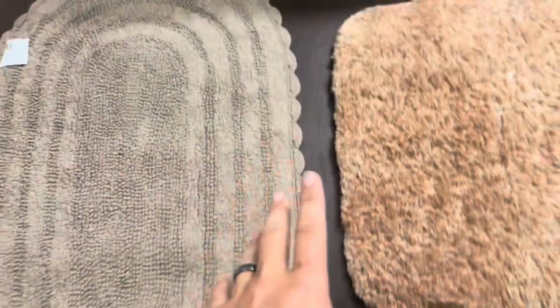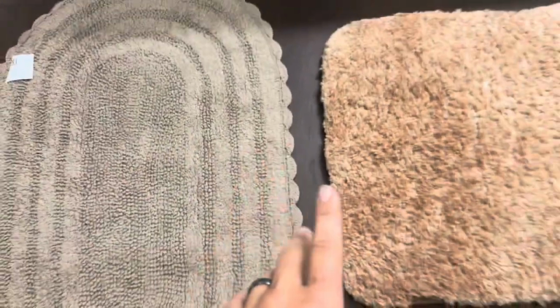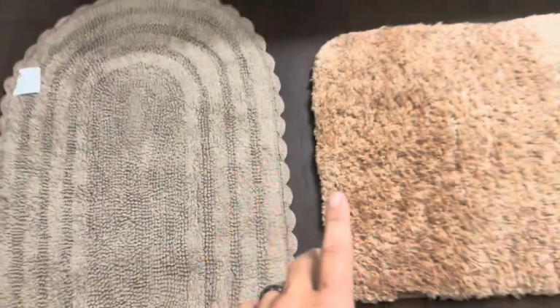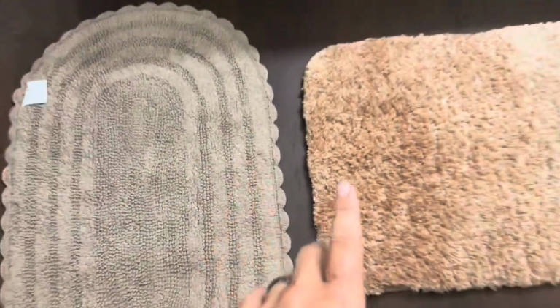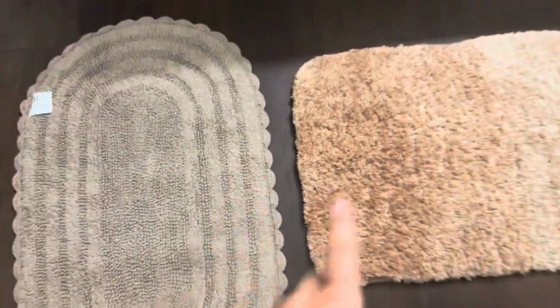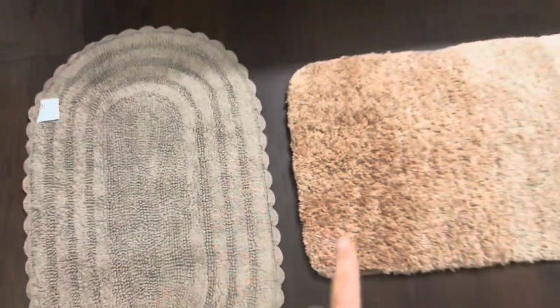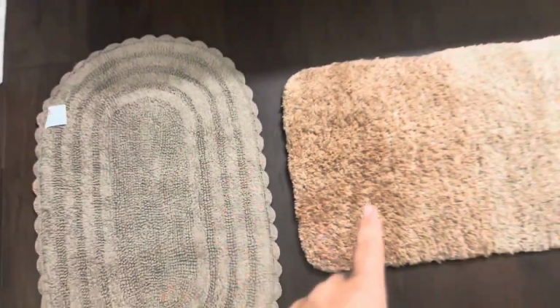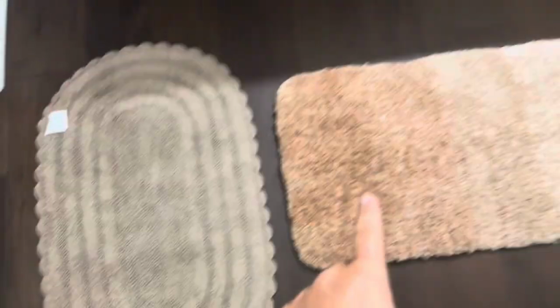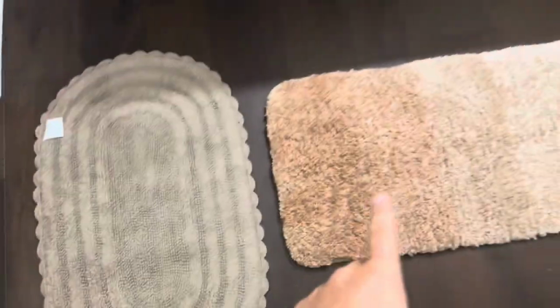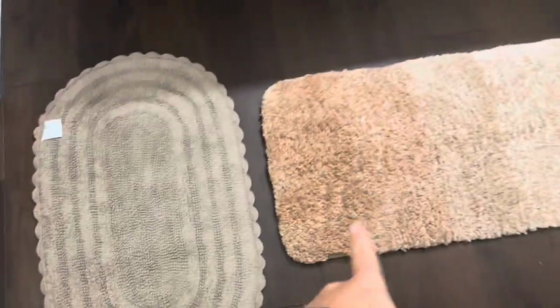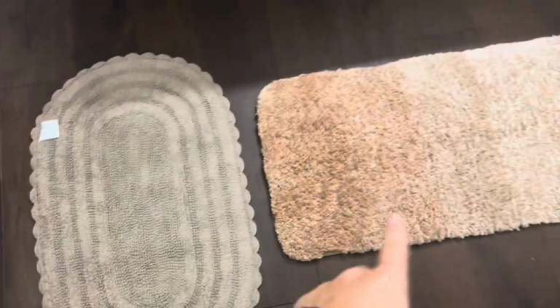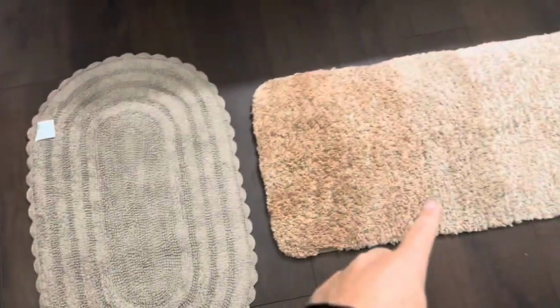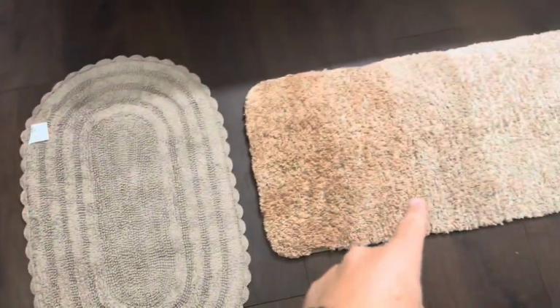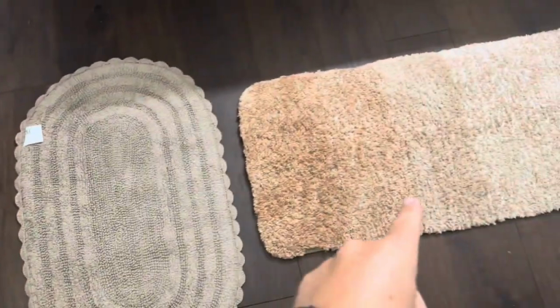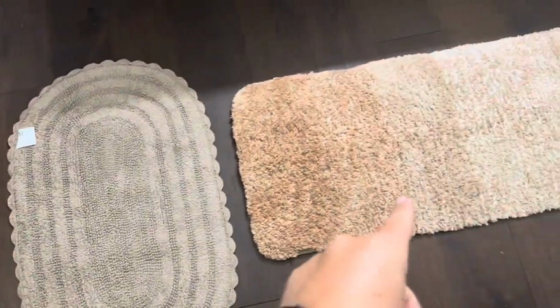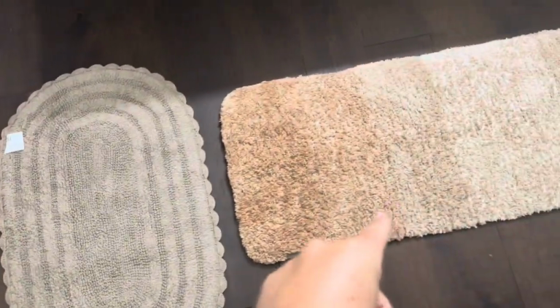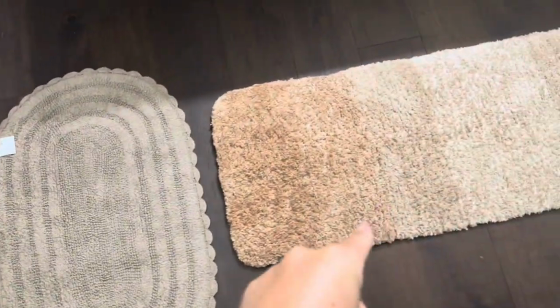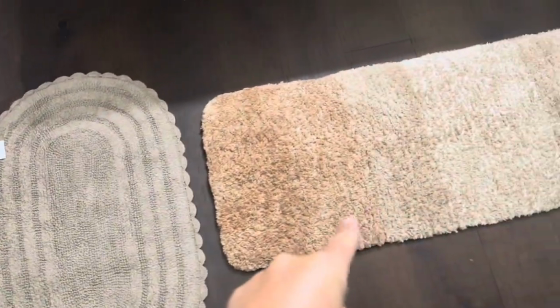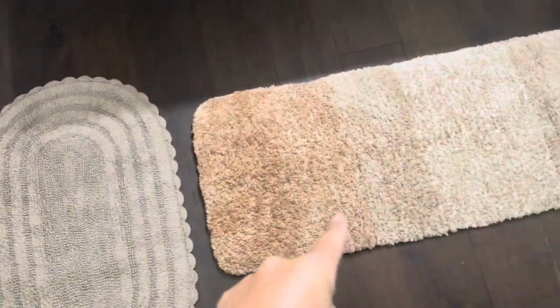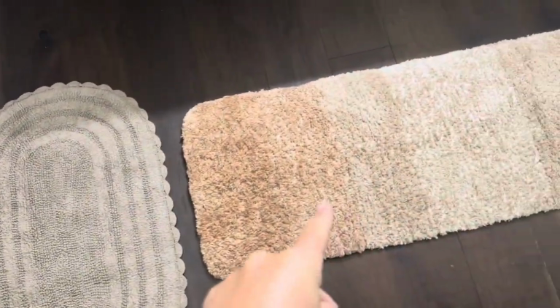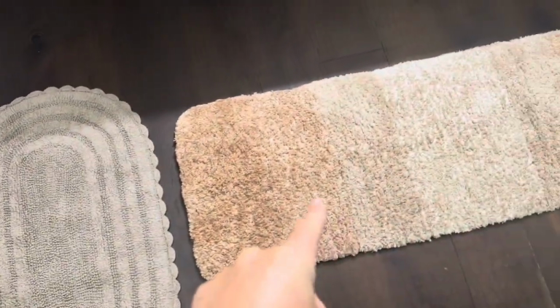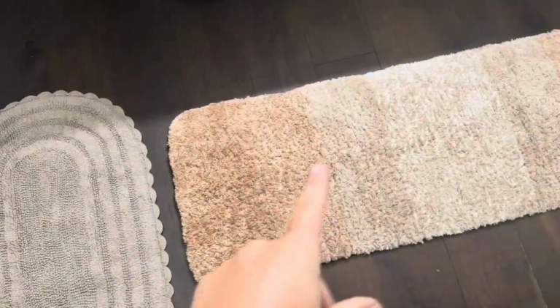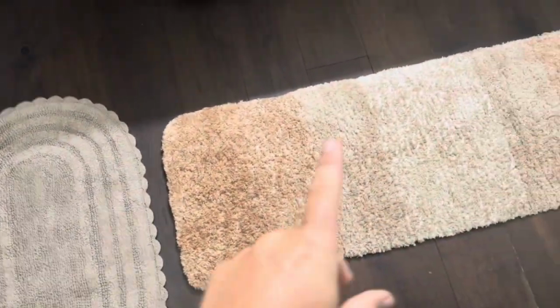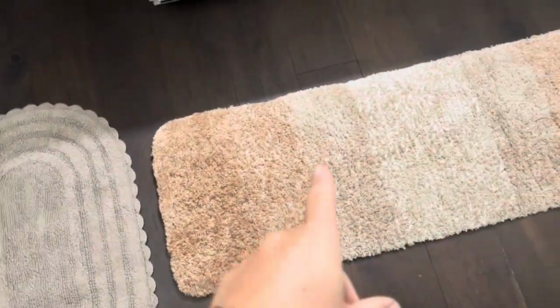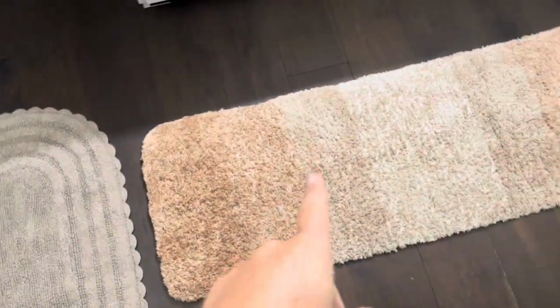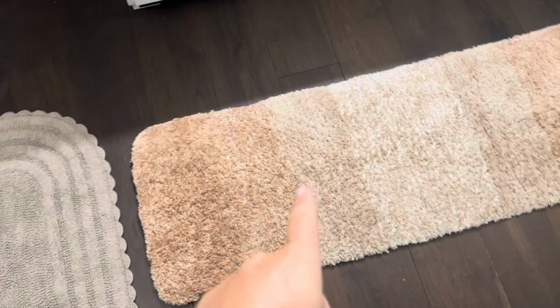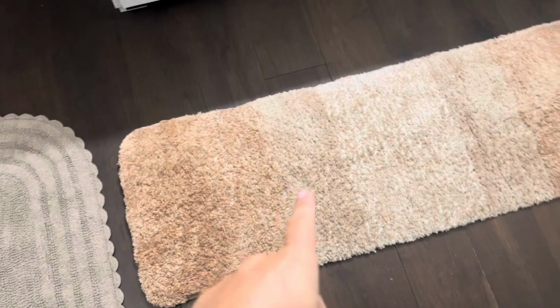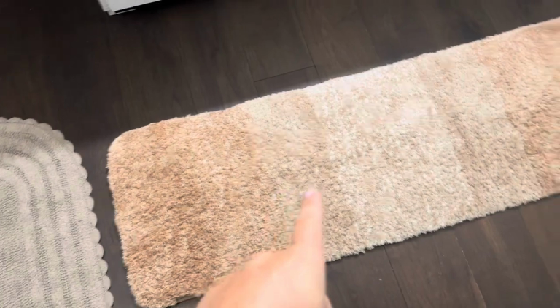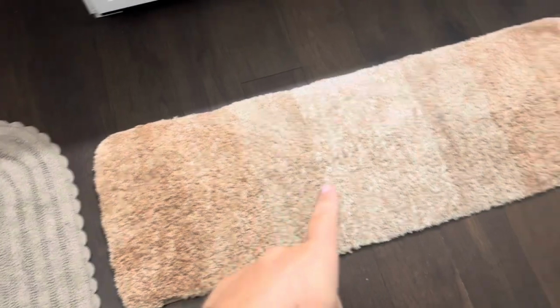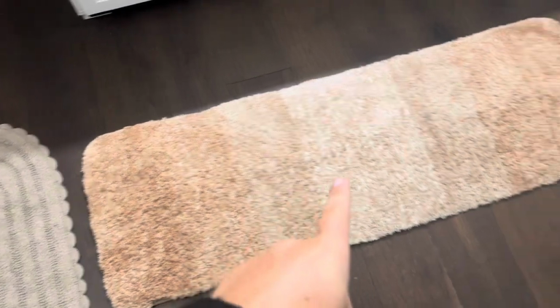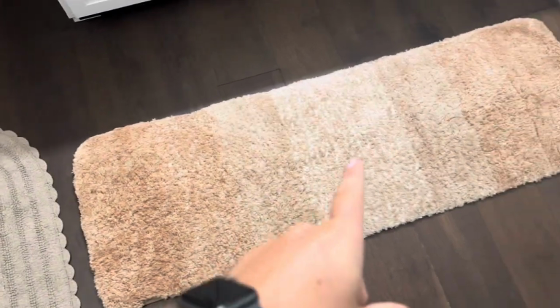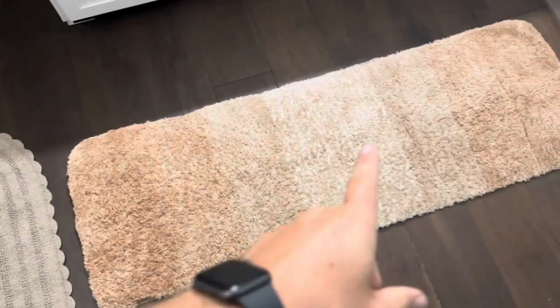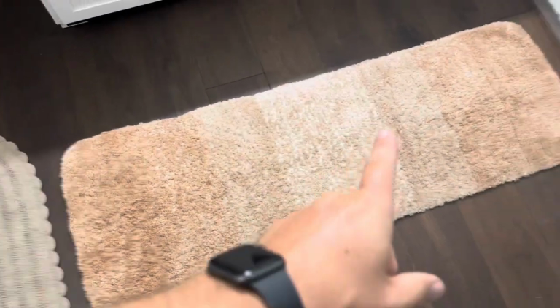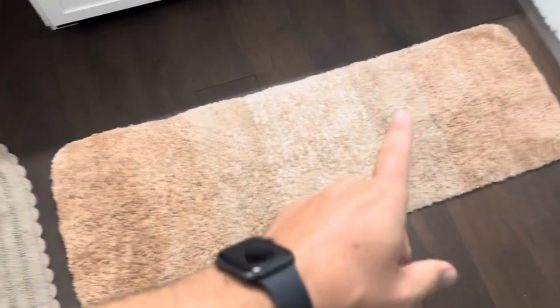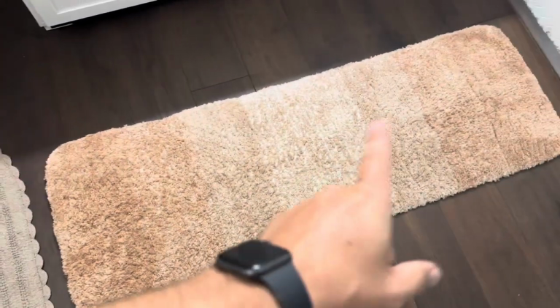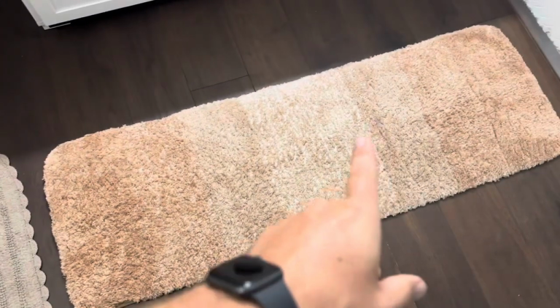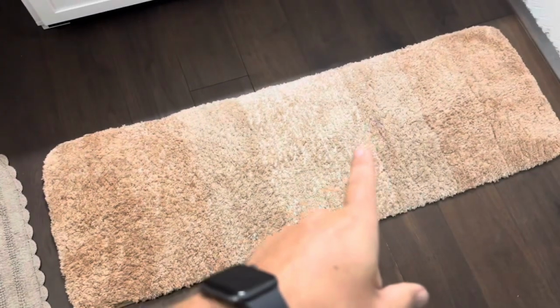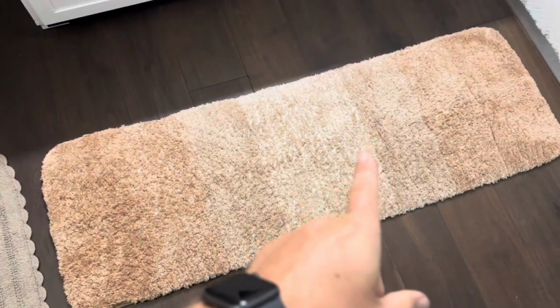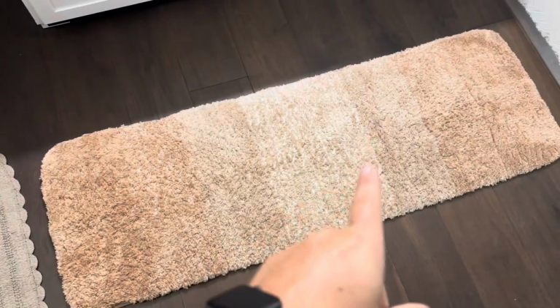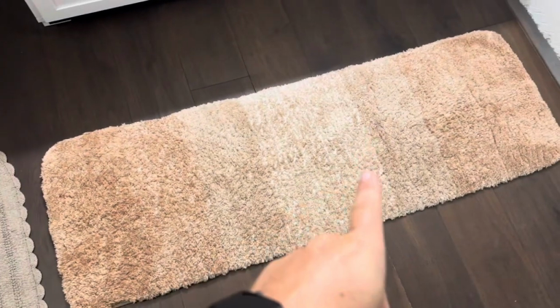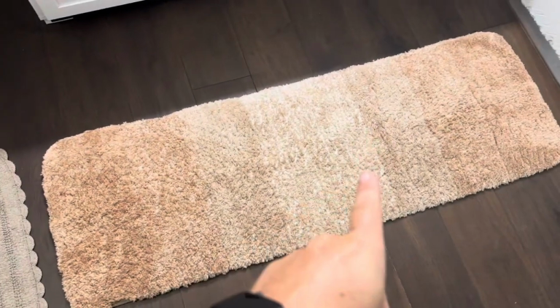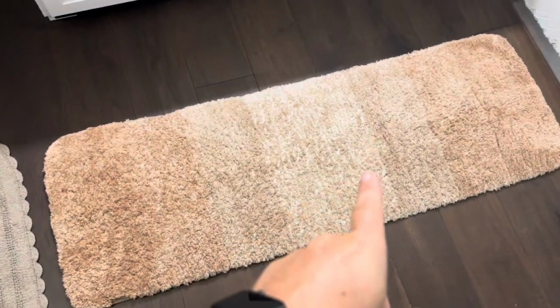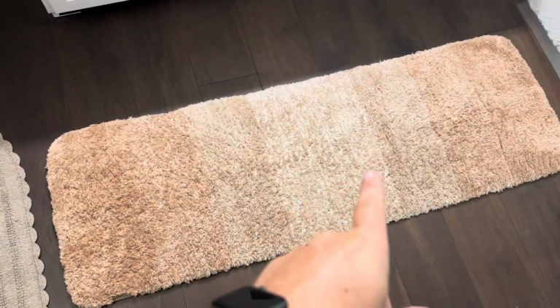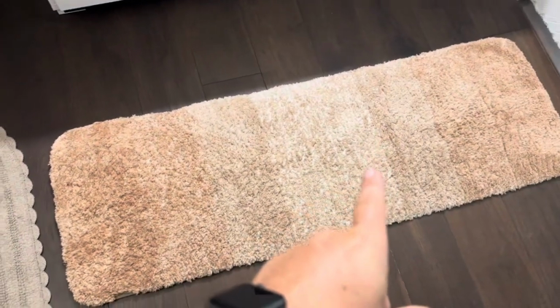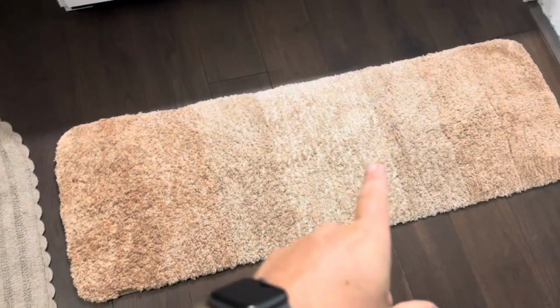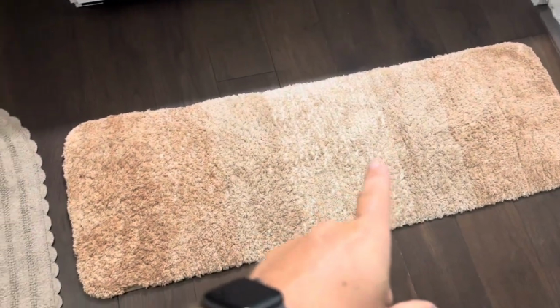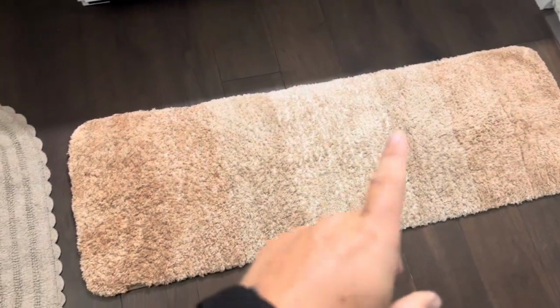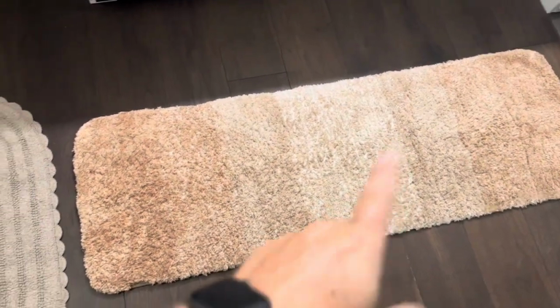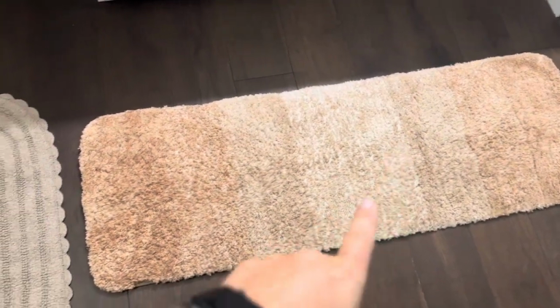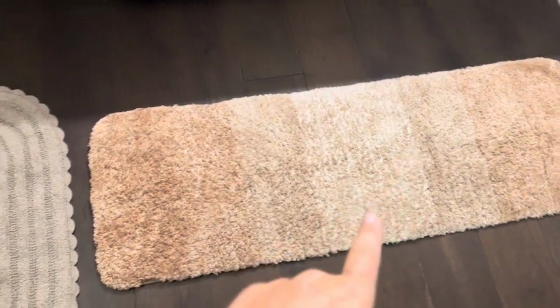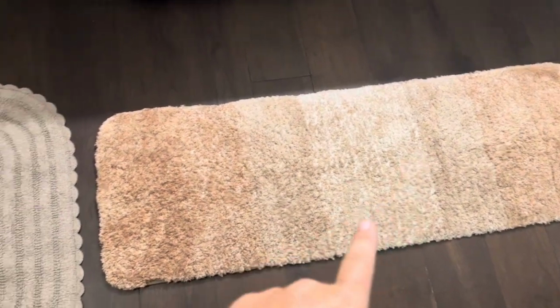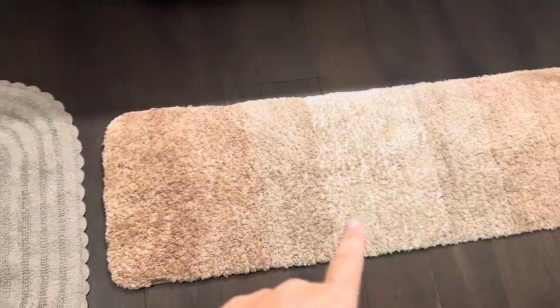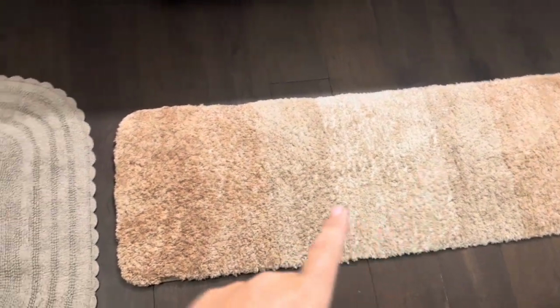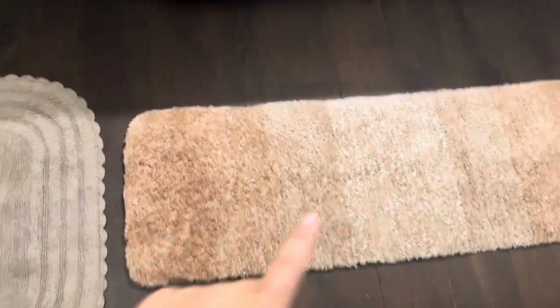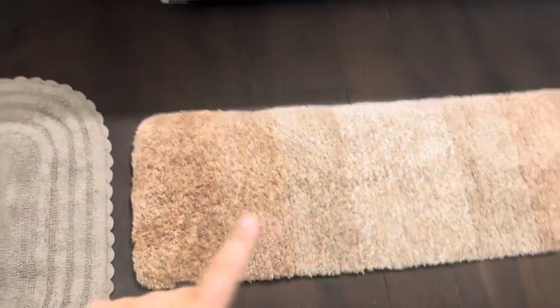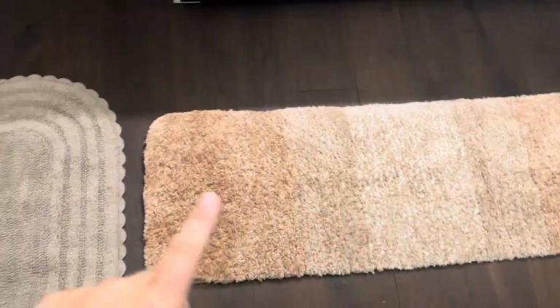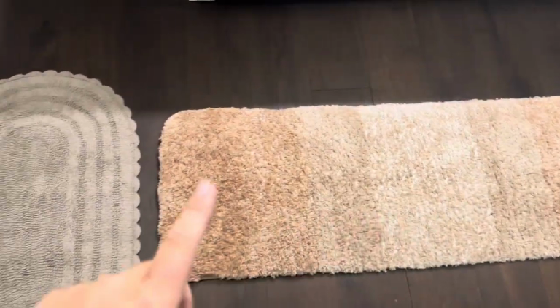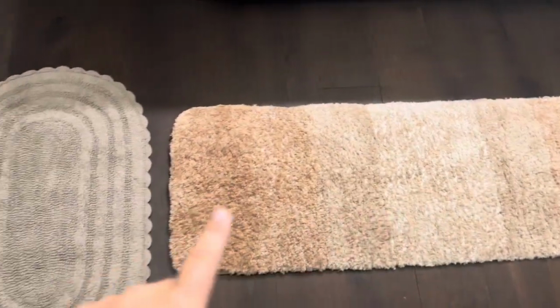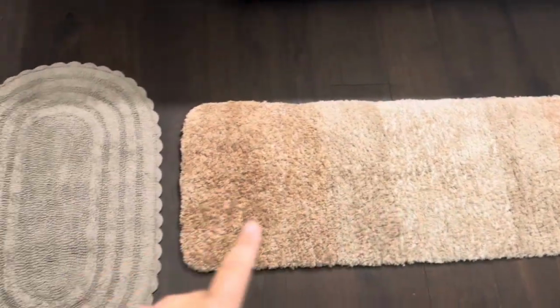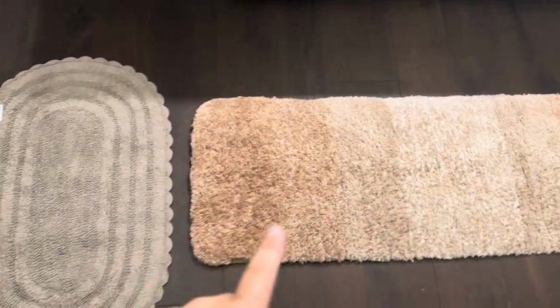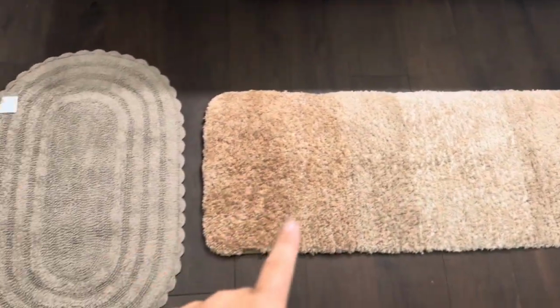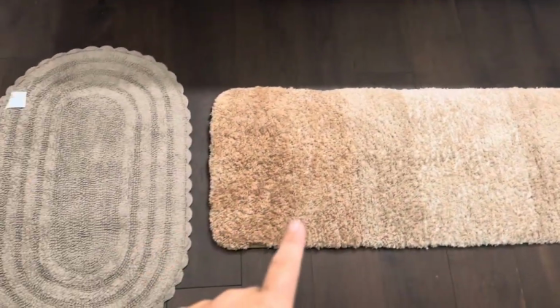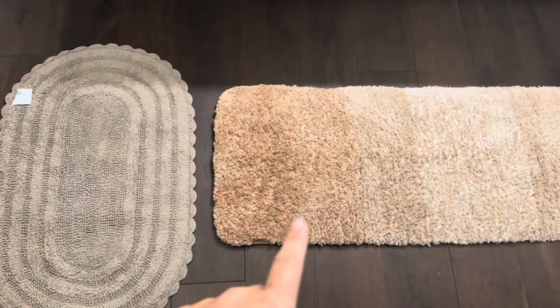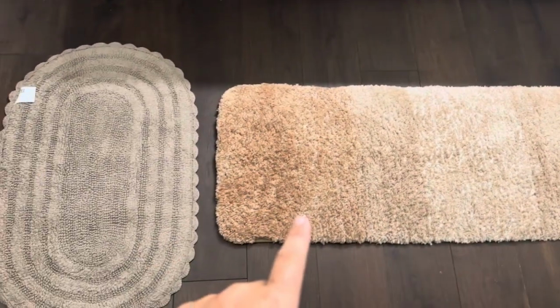Overall, the O'Anlie is definitely a better choice if you have the space — it is a longer bath mat, so that's something to keep in mind.